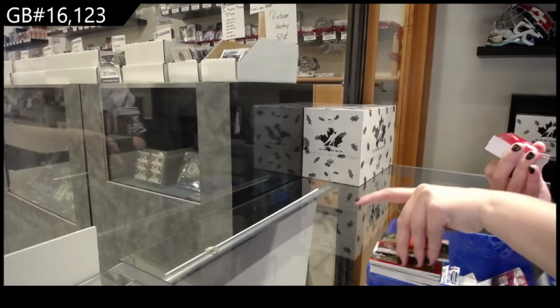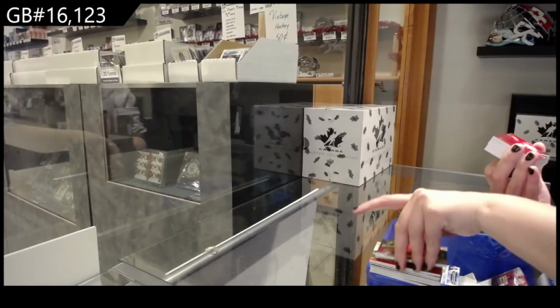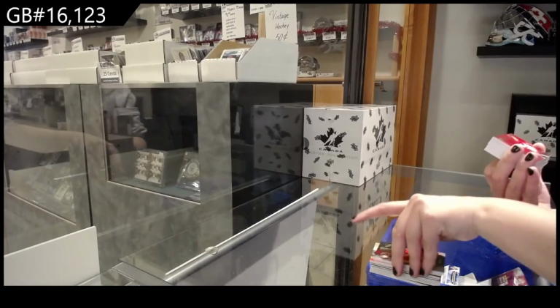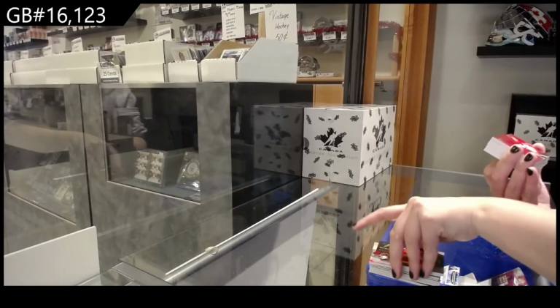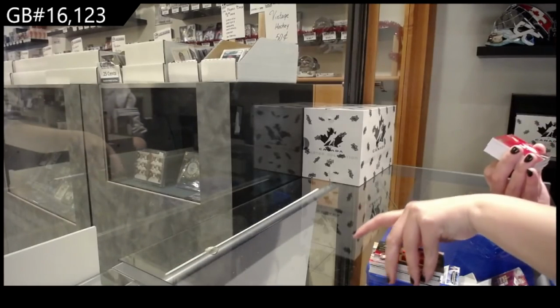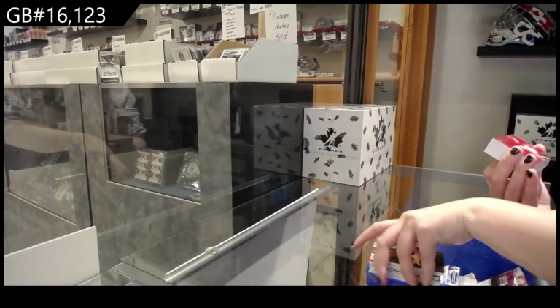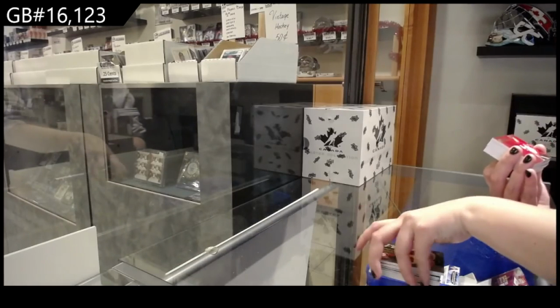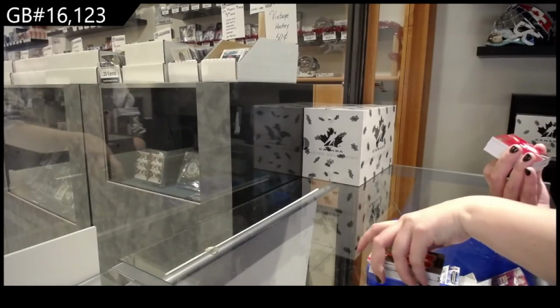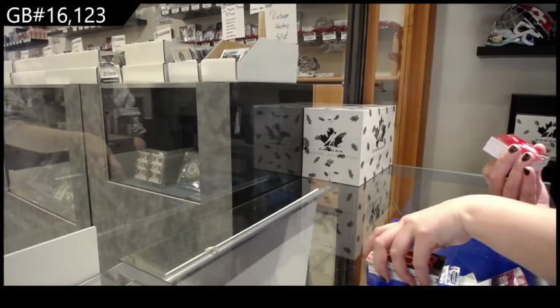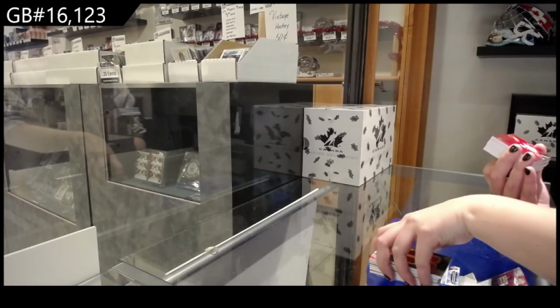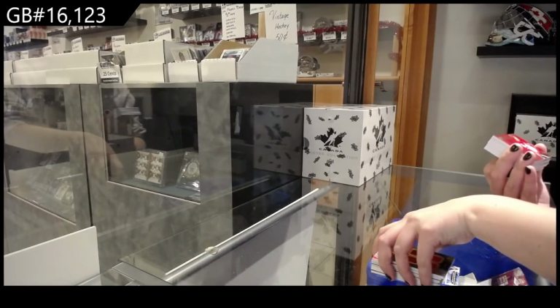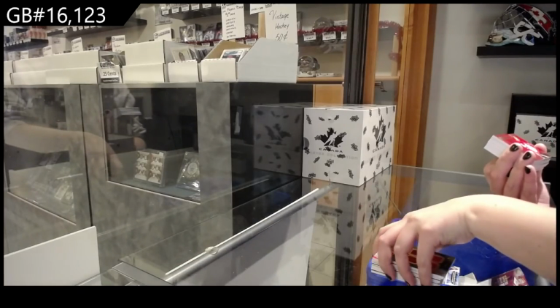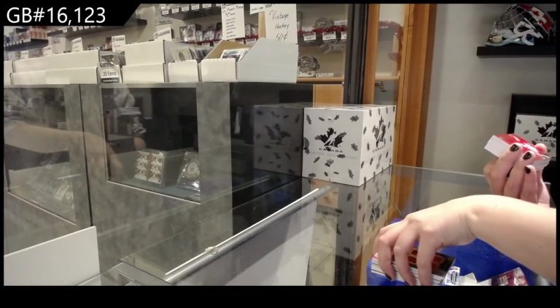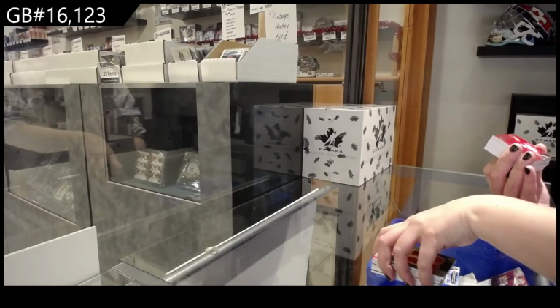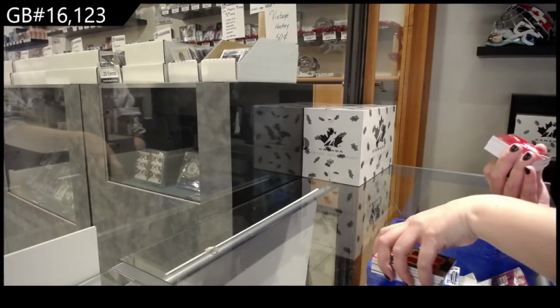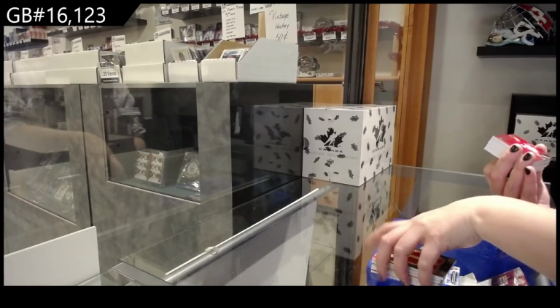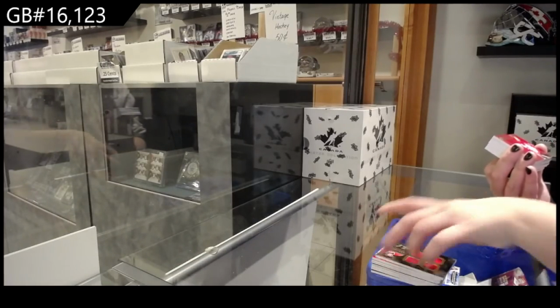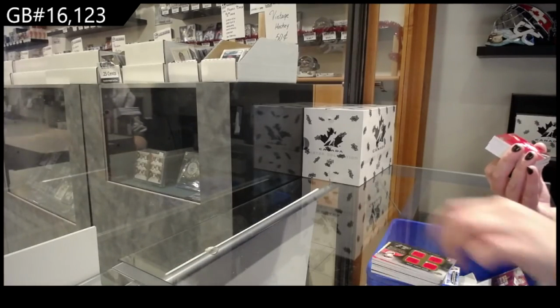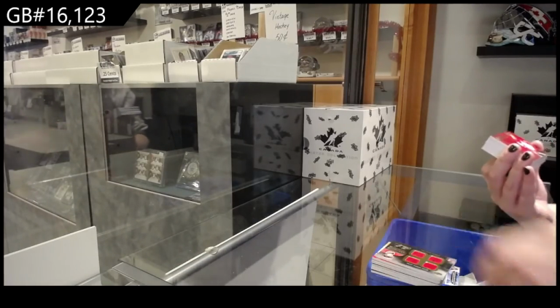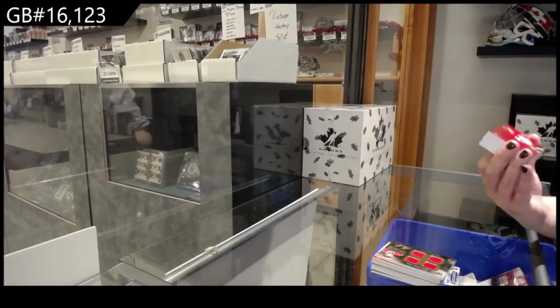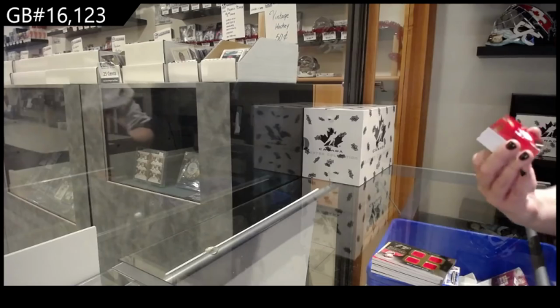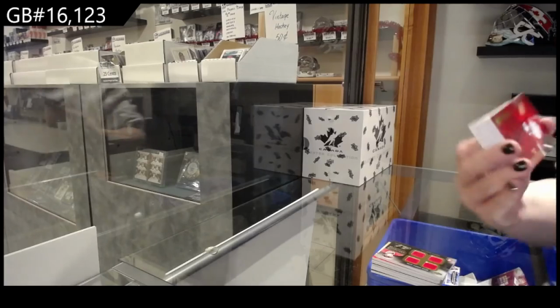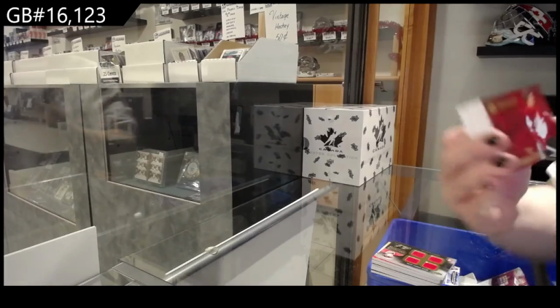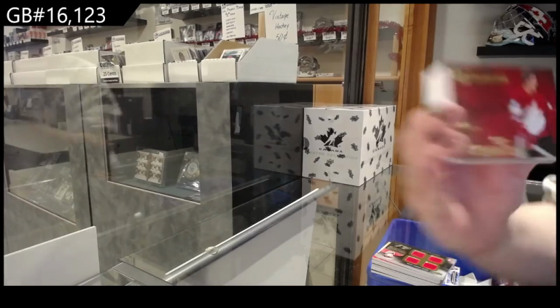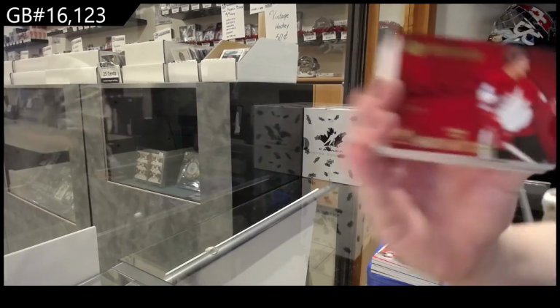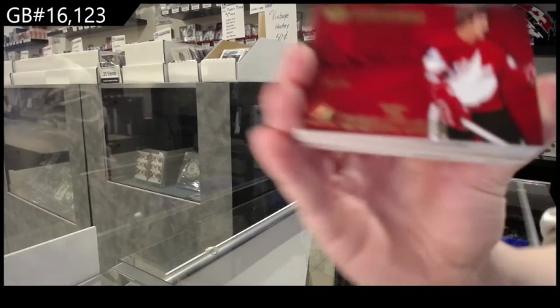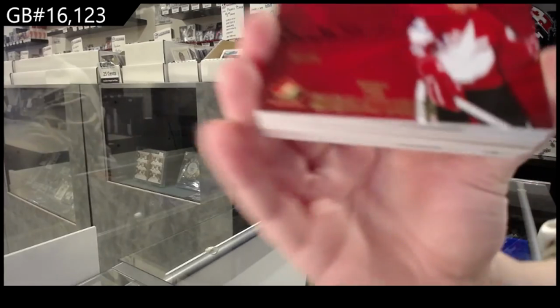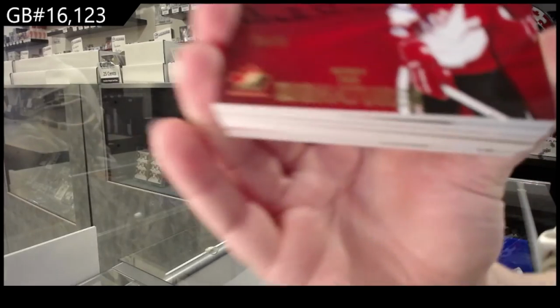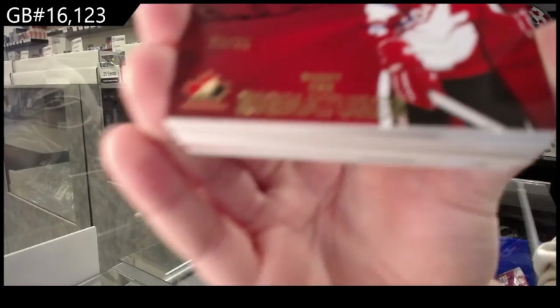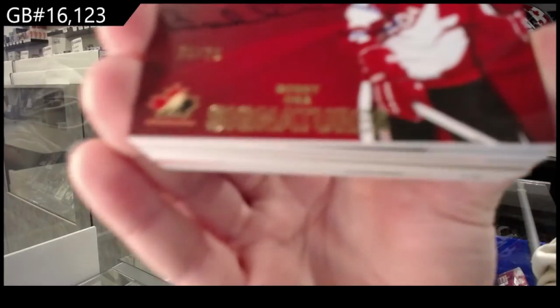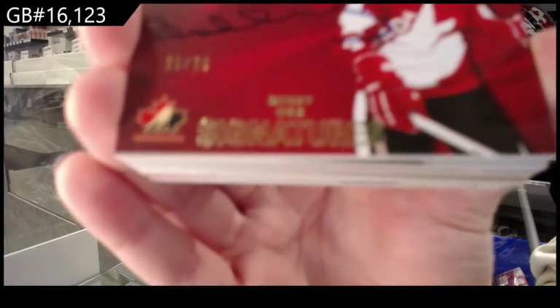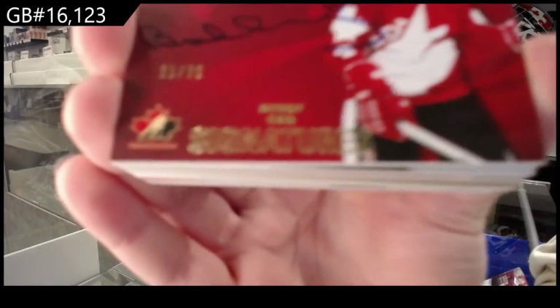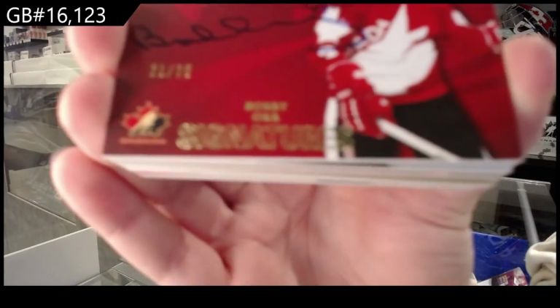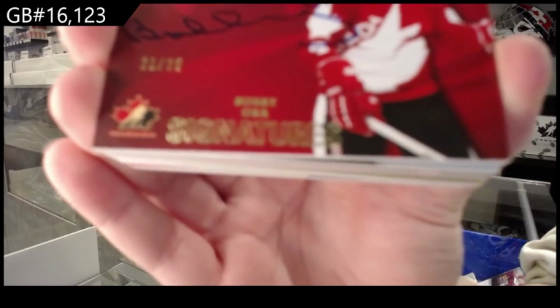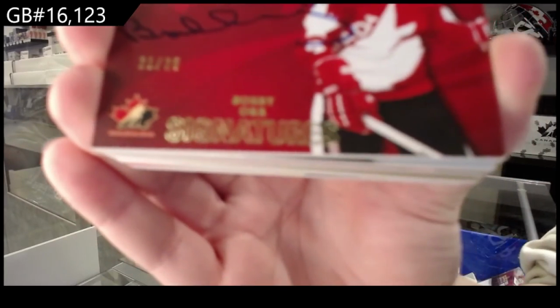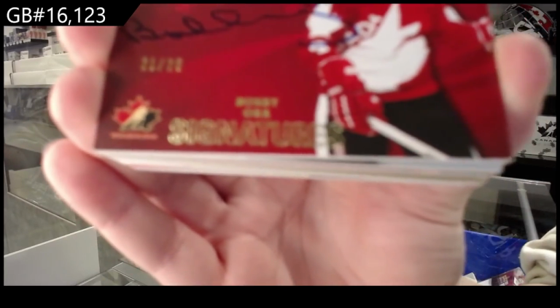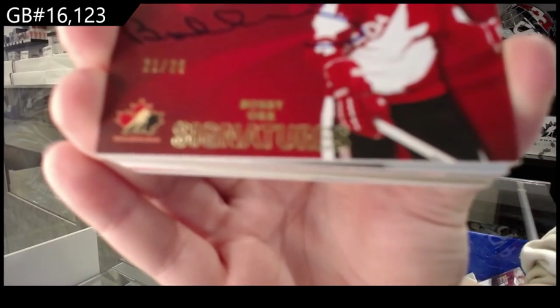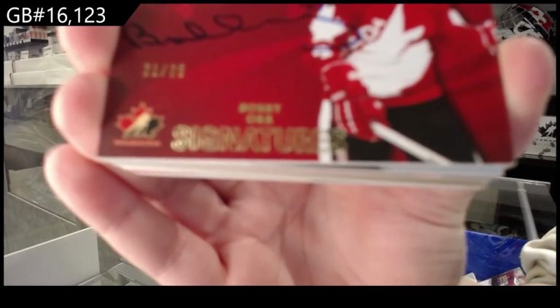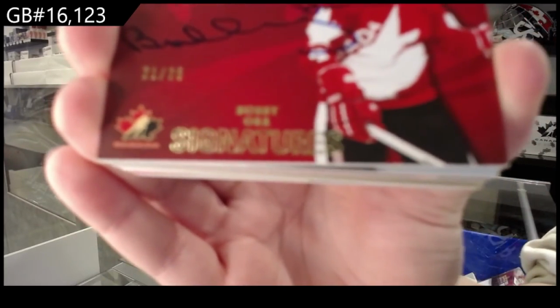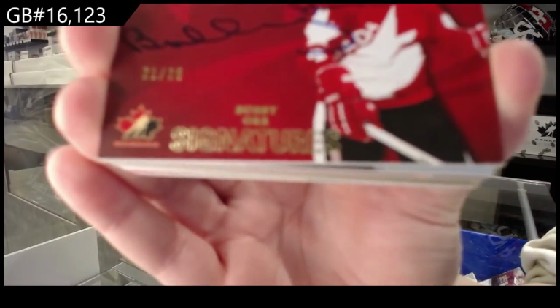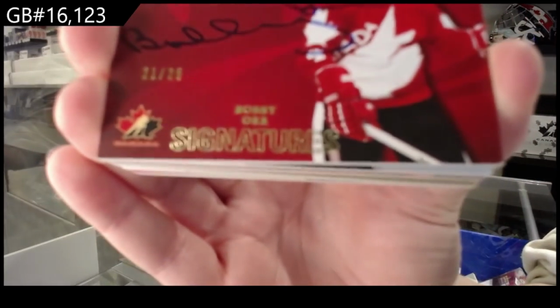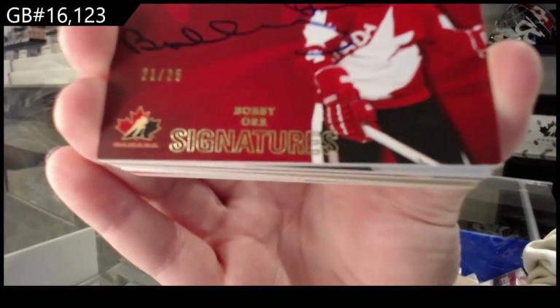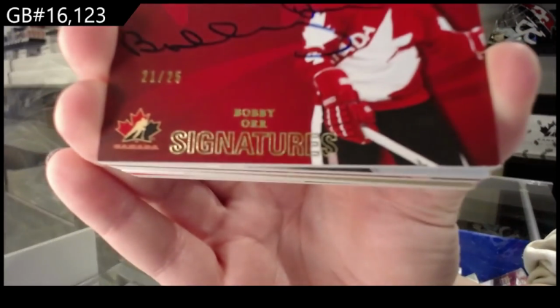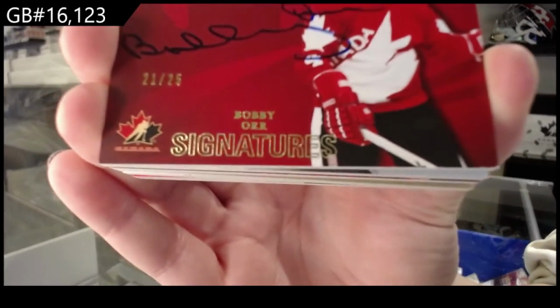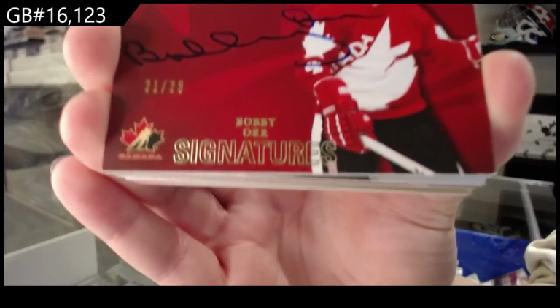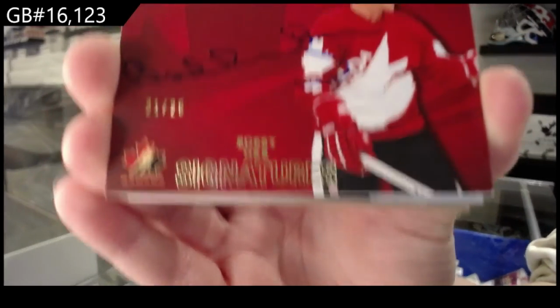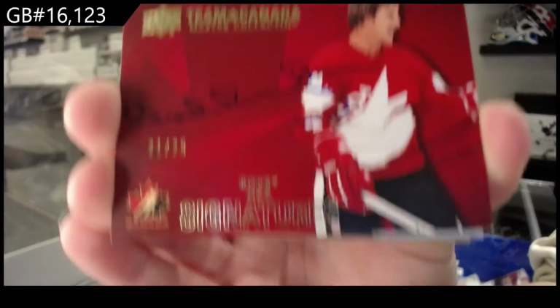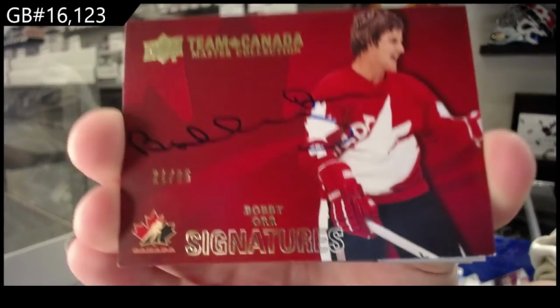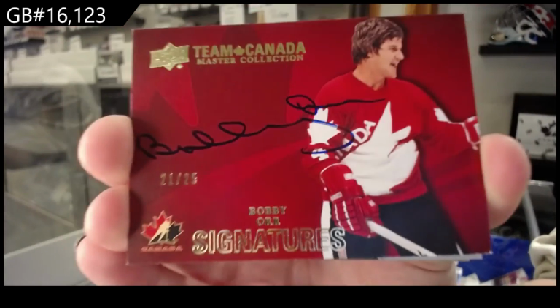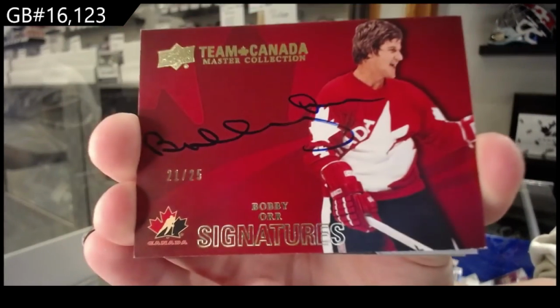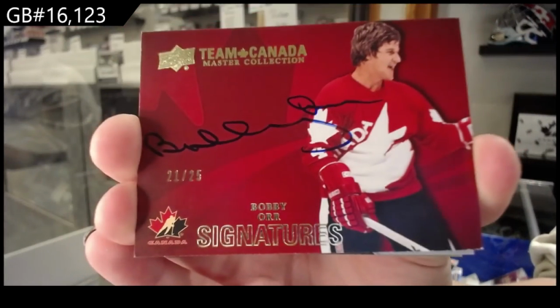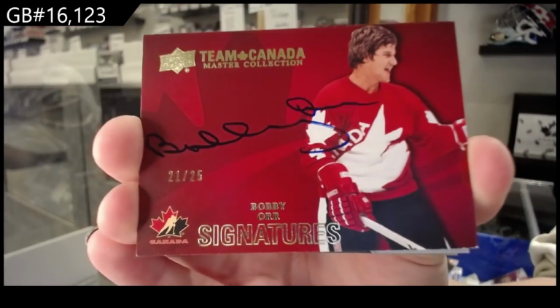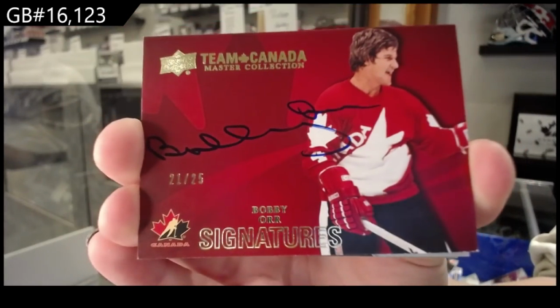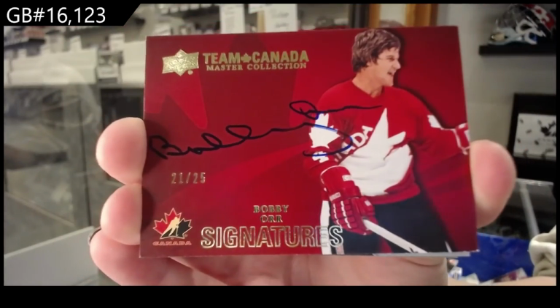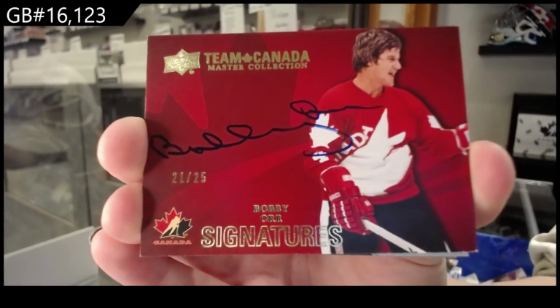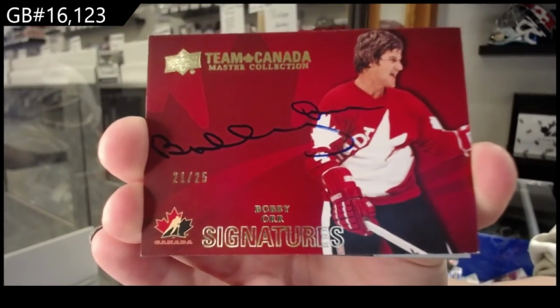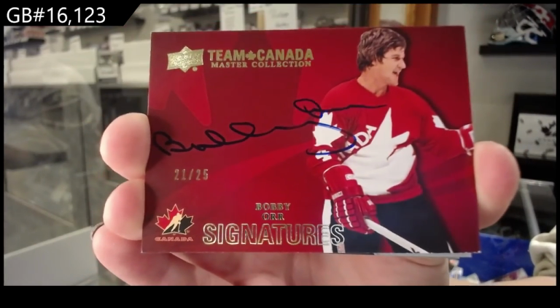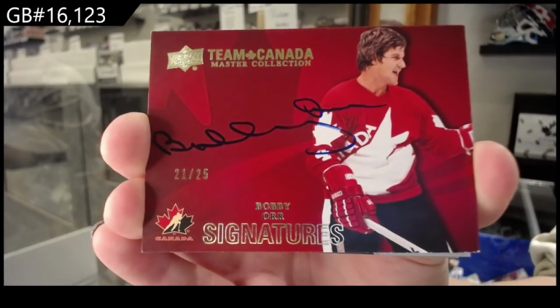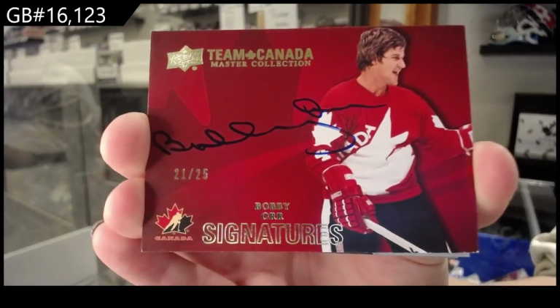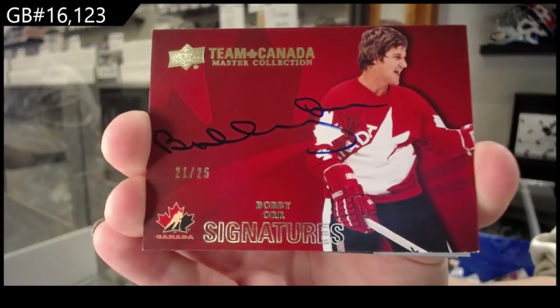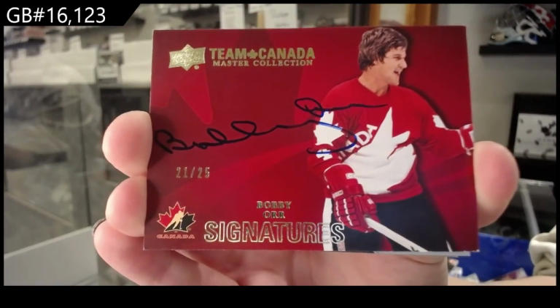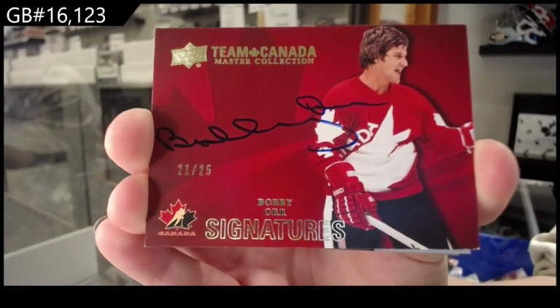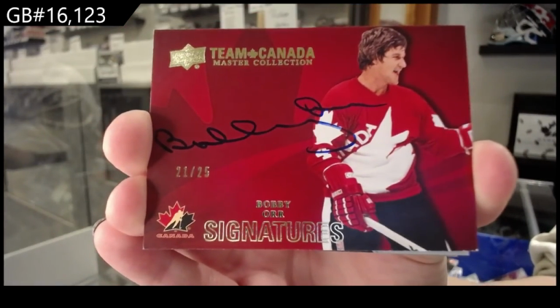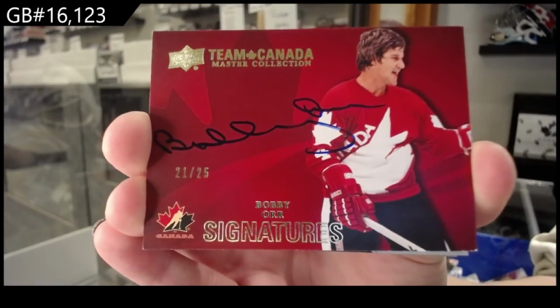And I think 4 for 4 on Bobby Orr. Team Canada signatures — Bobby Orr.